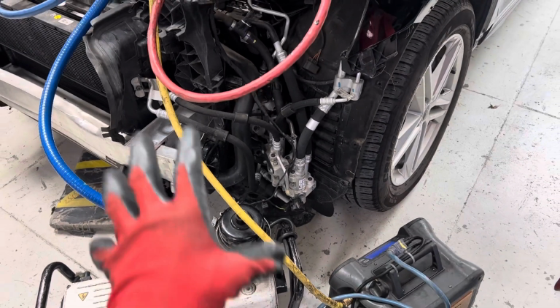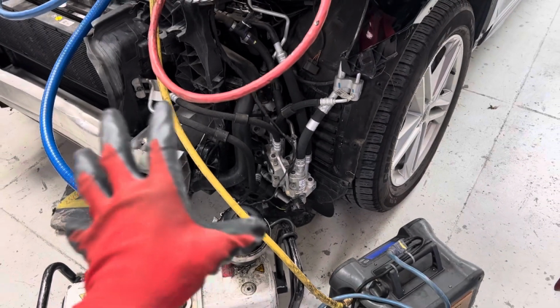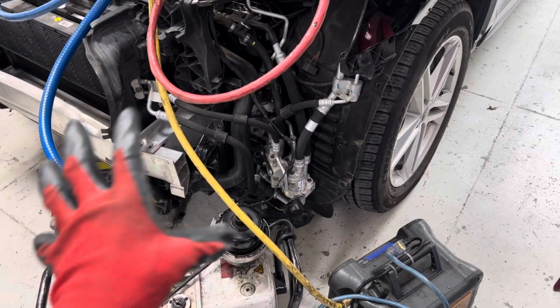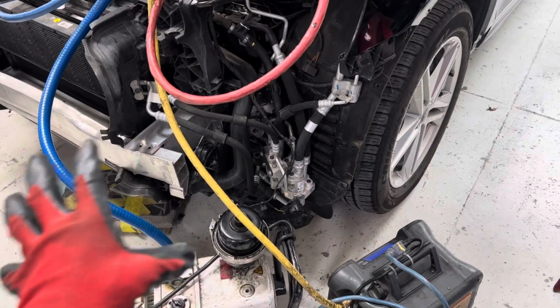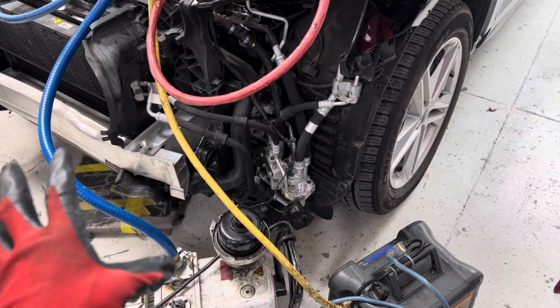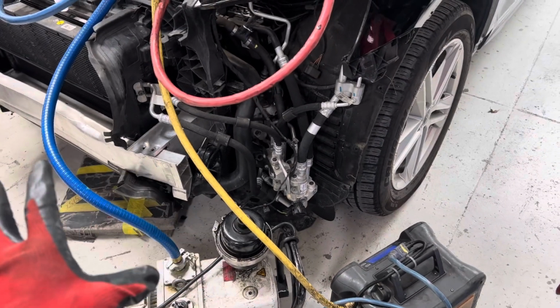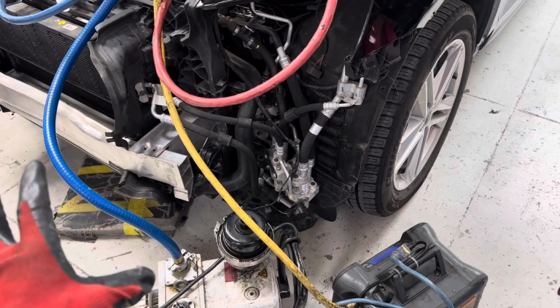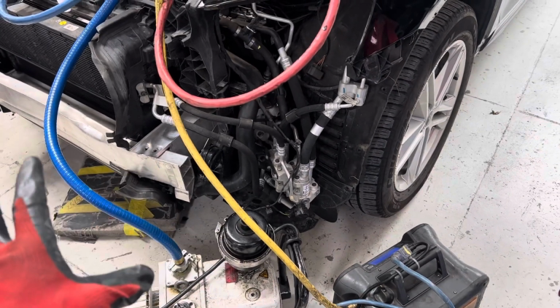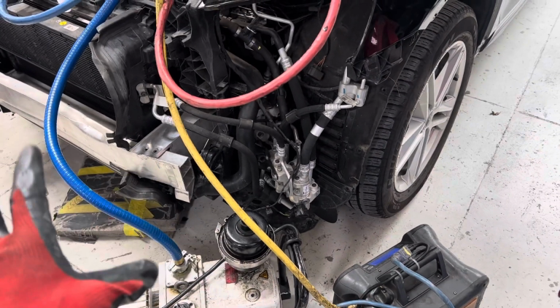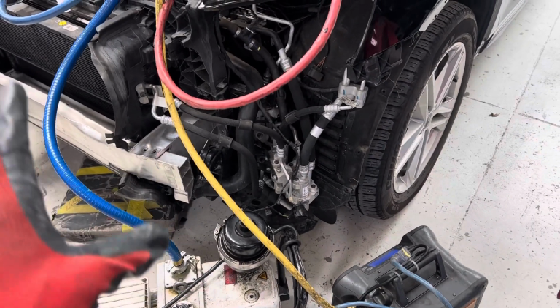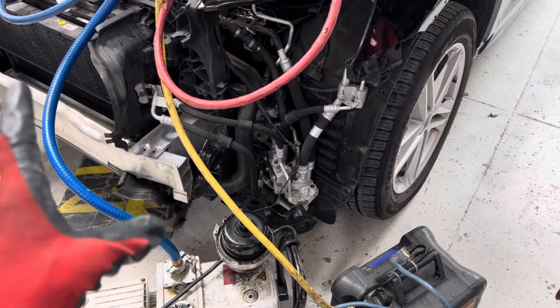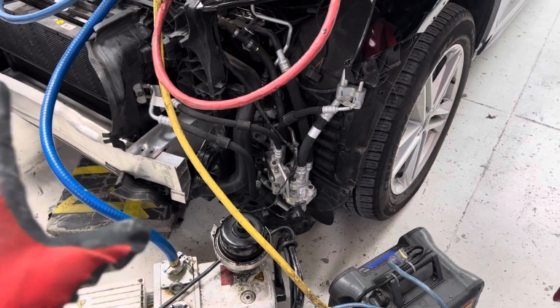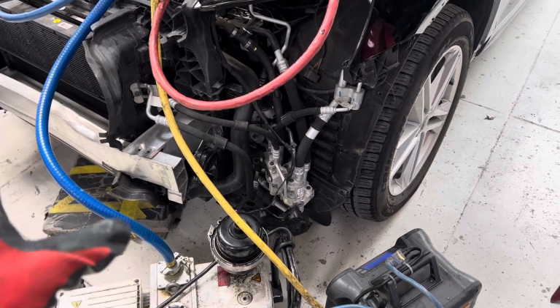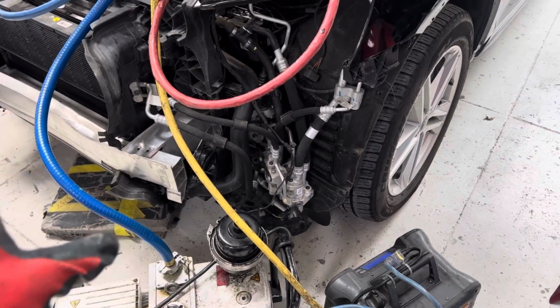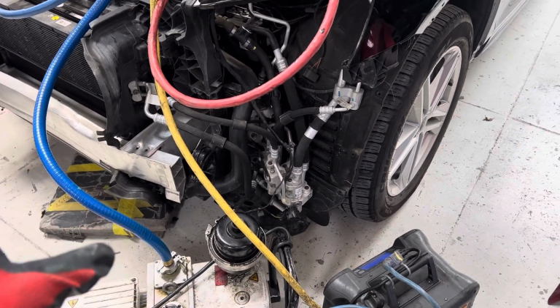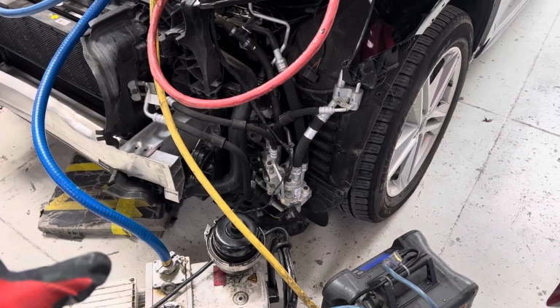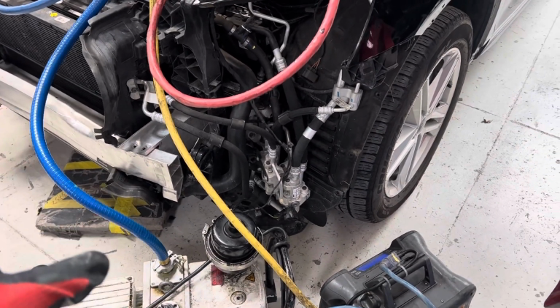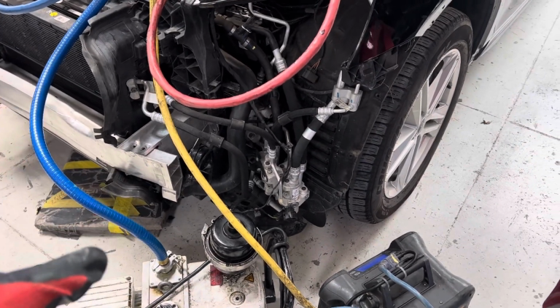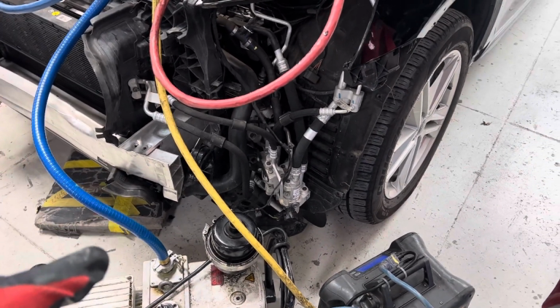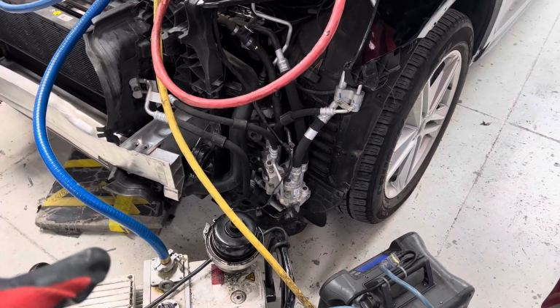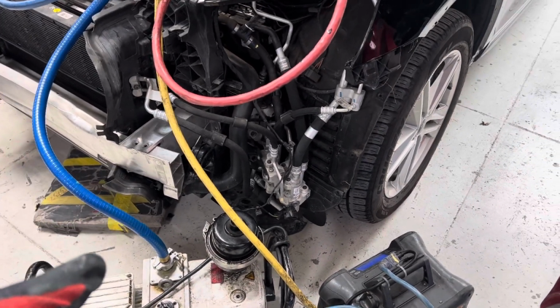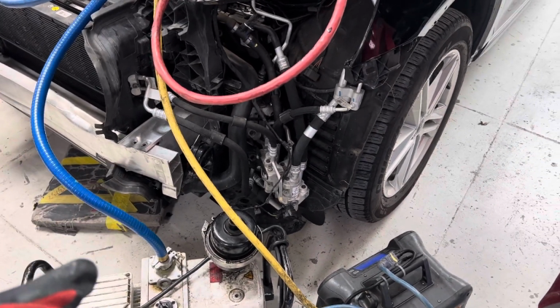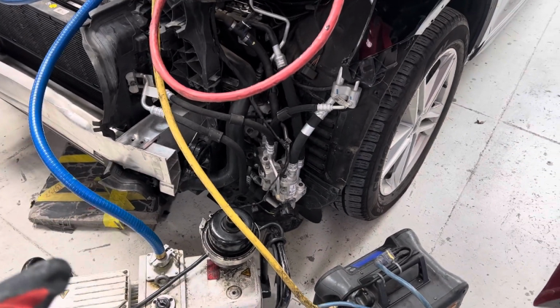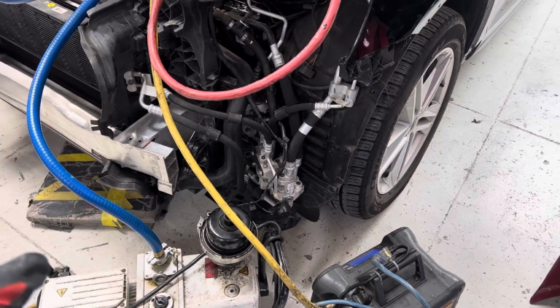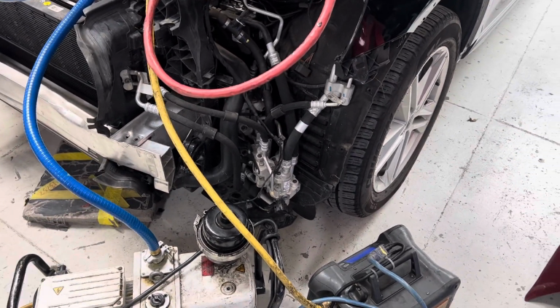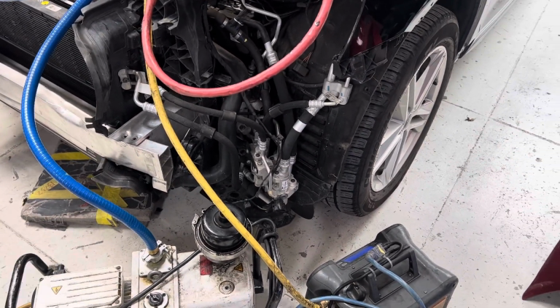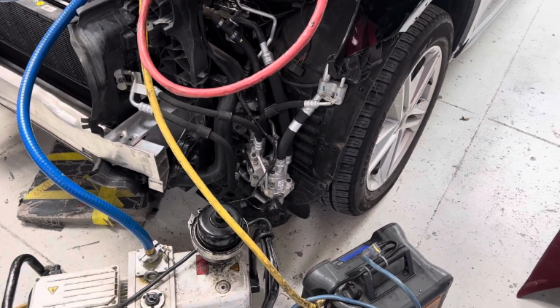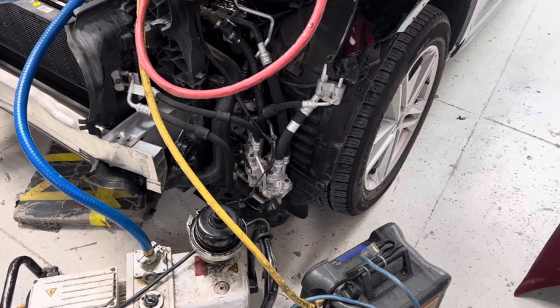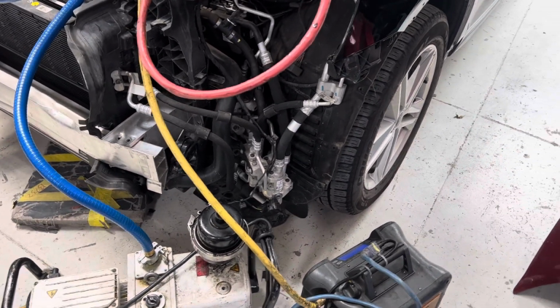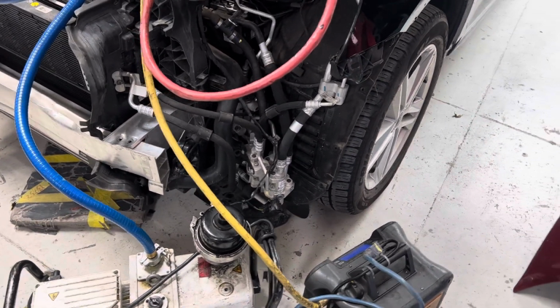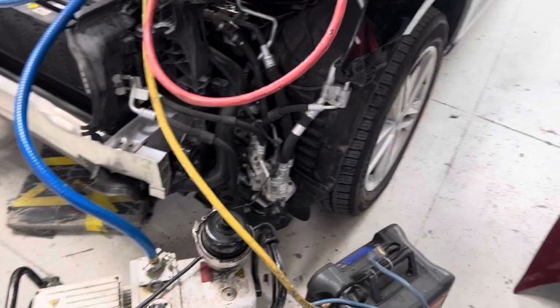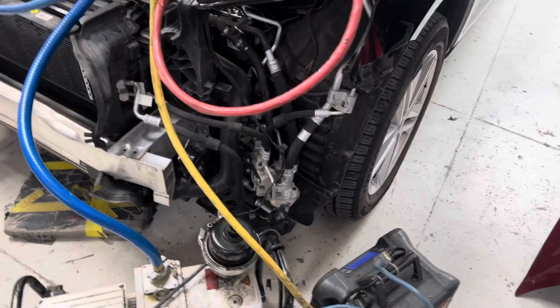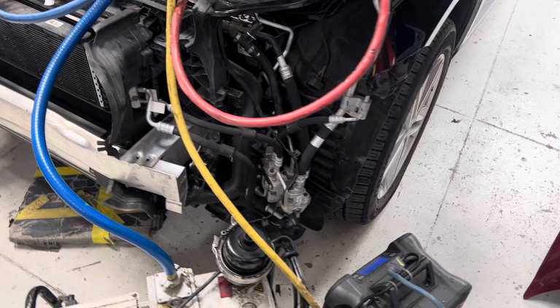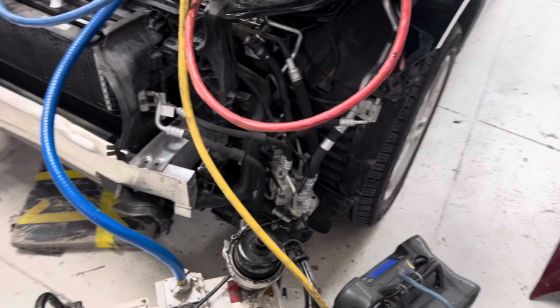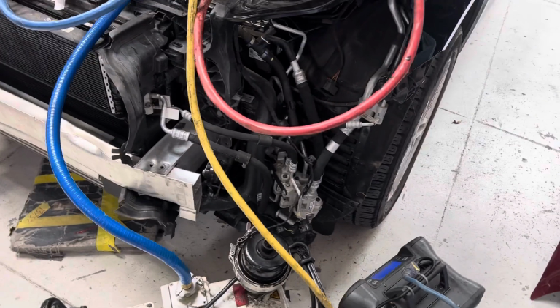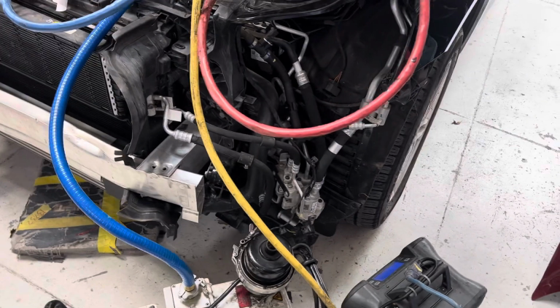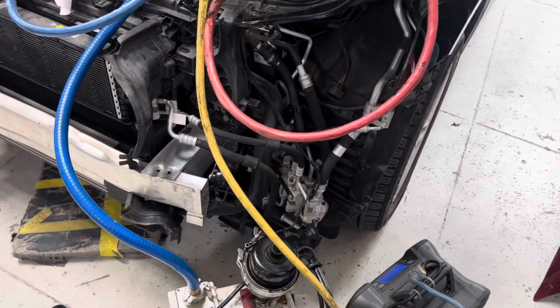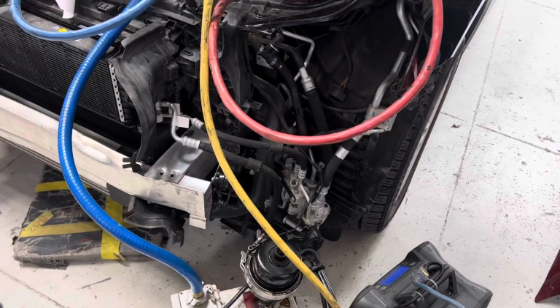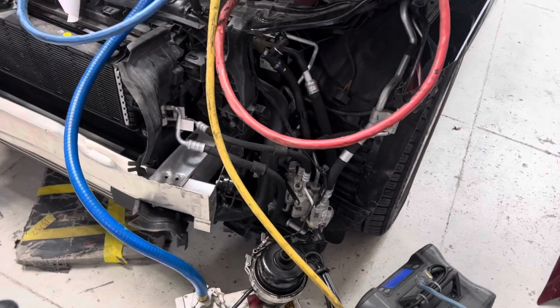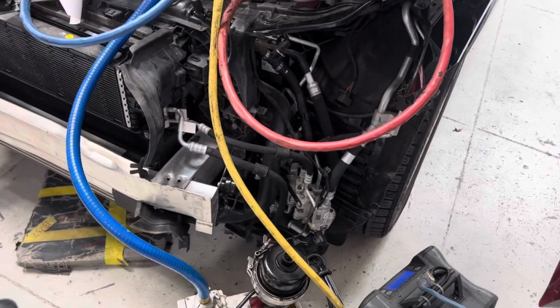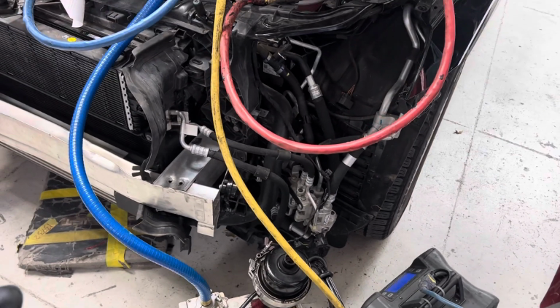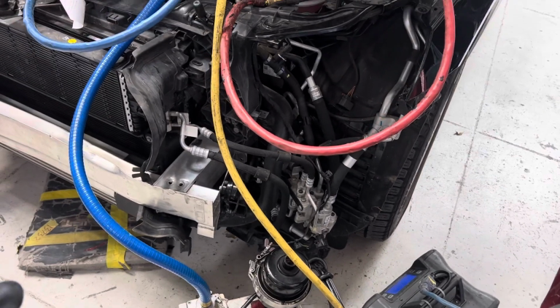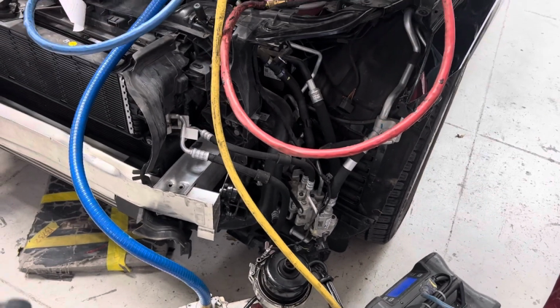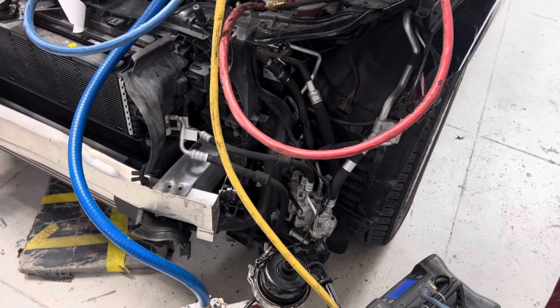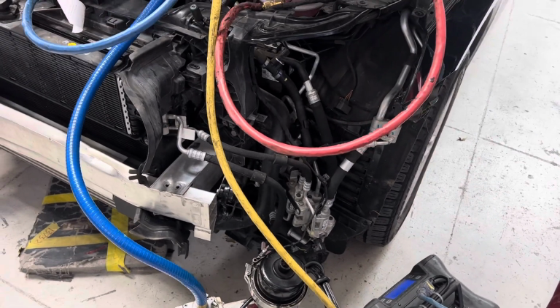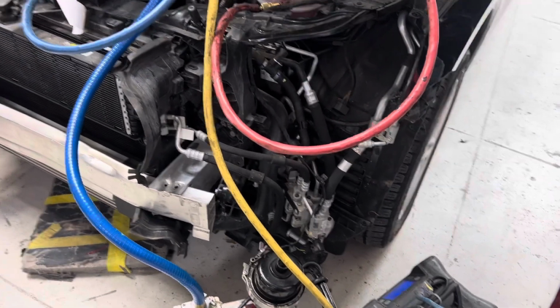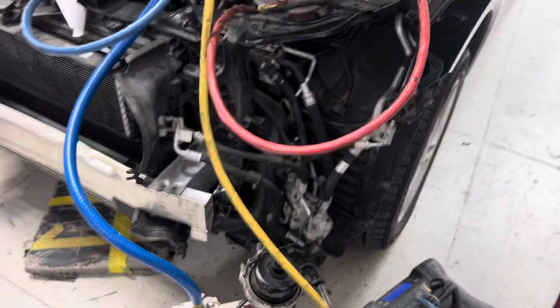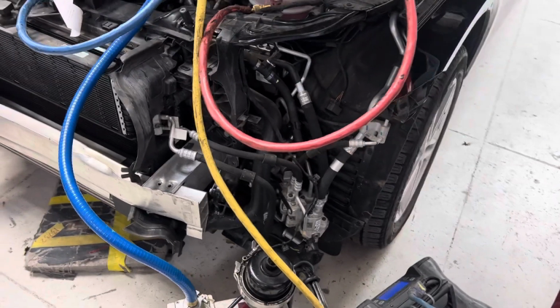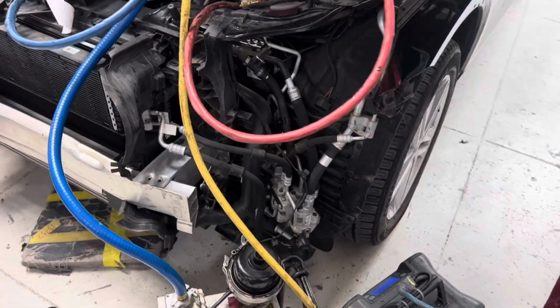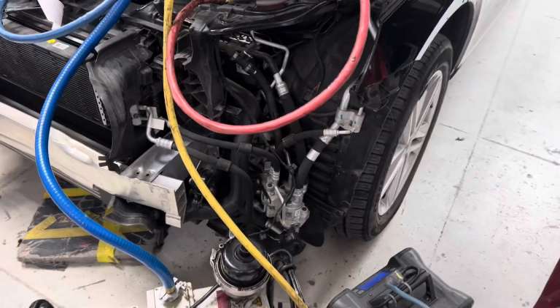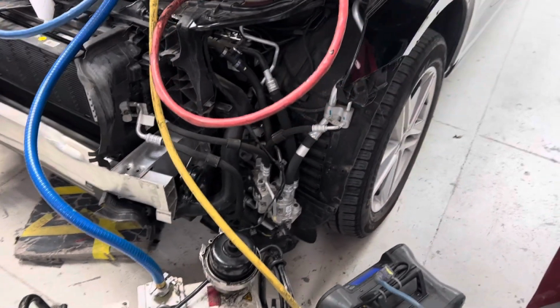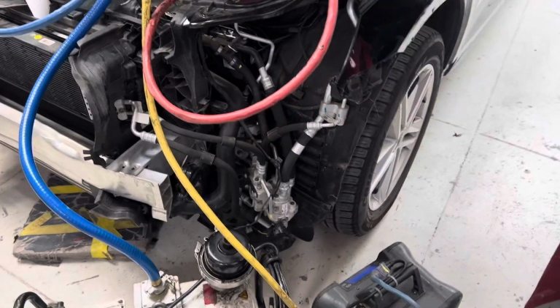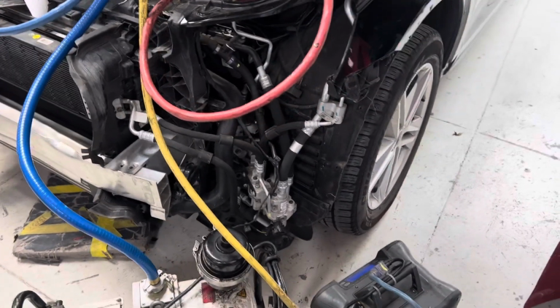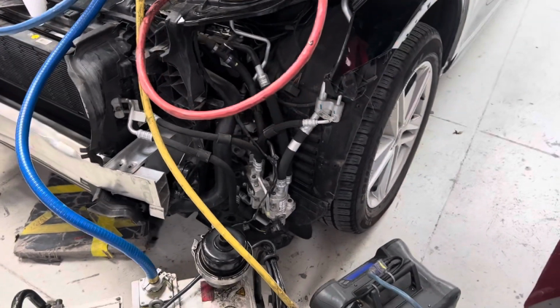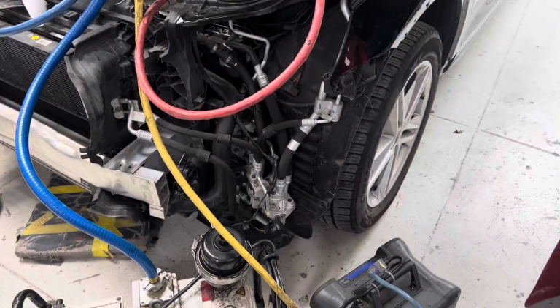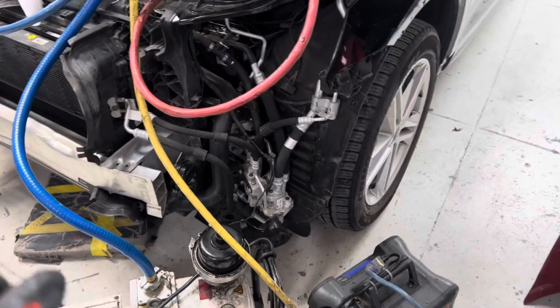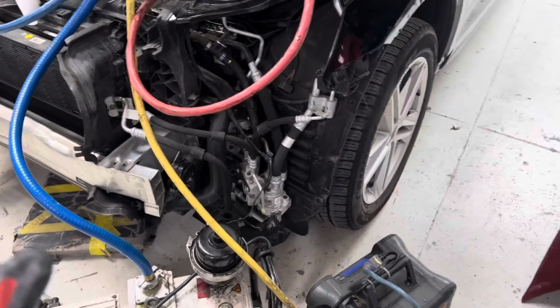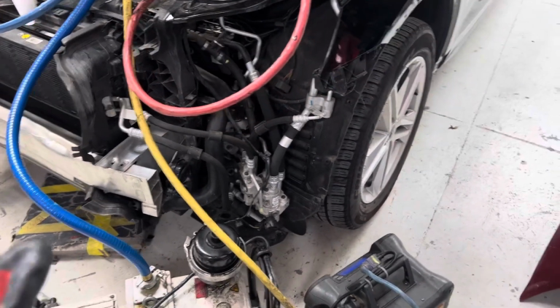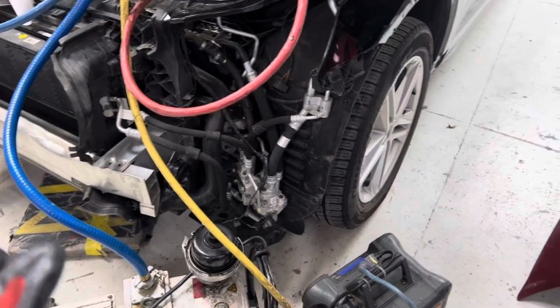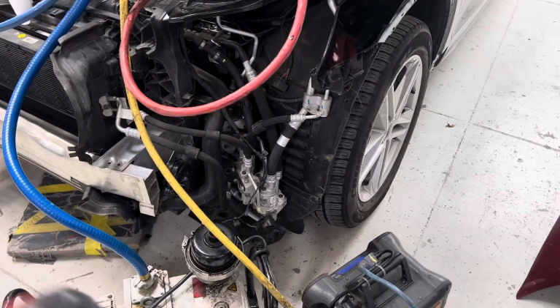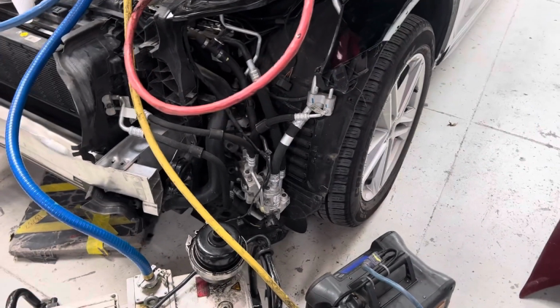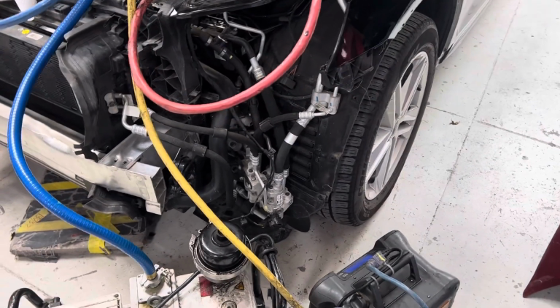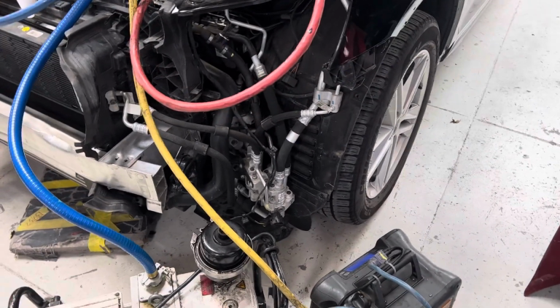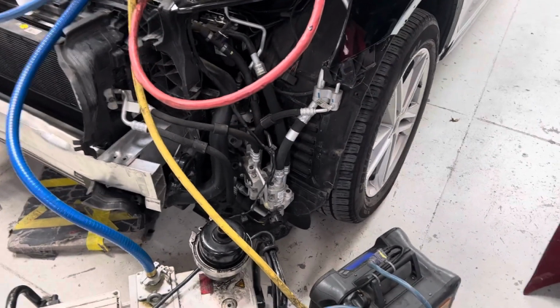2021 Audi Q5. Let's go over some of the thermal management system of this Audi and air conditioning.